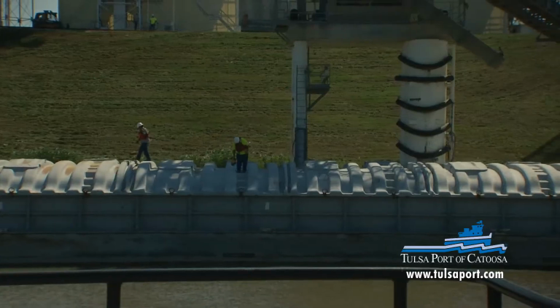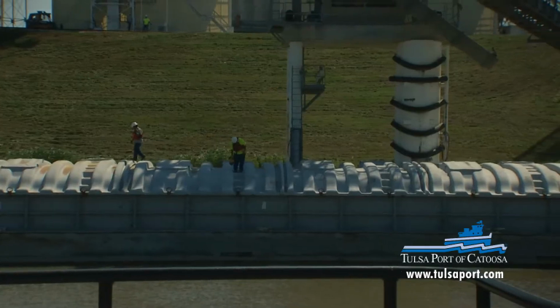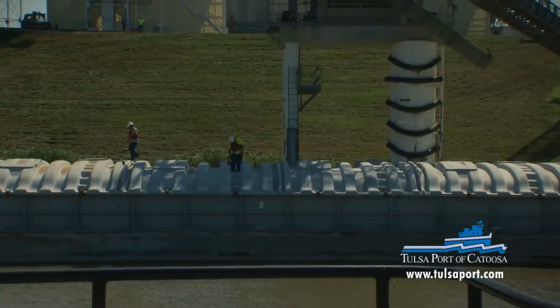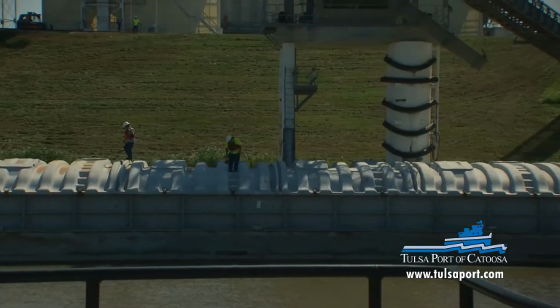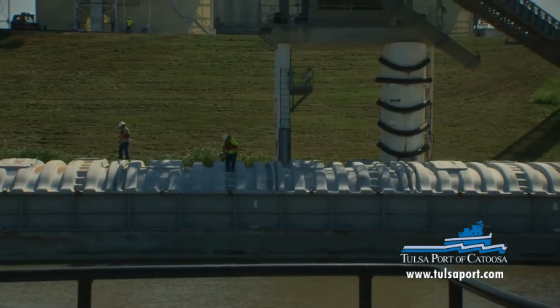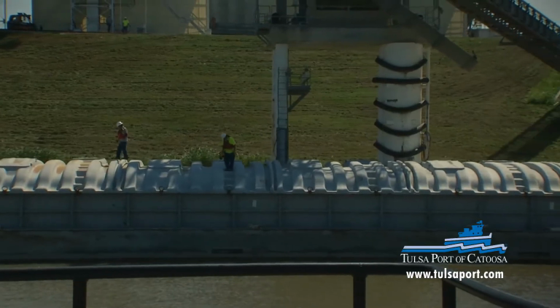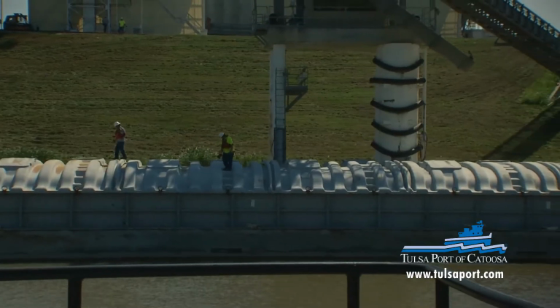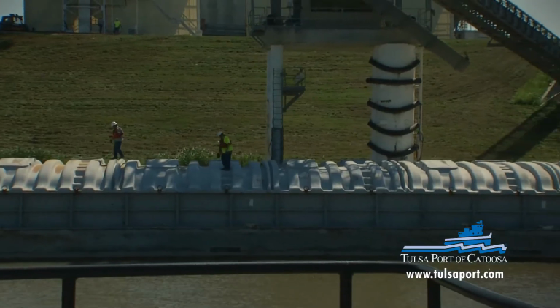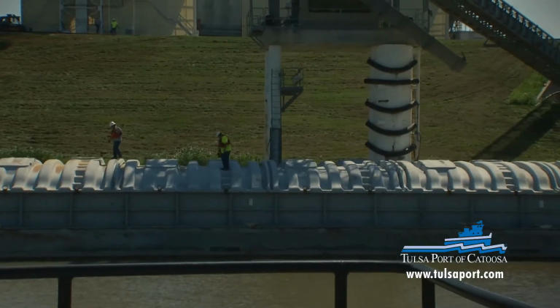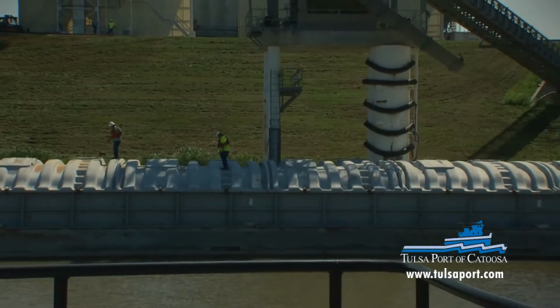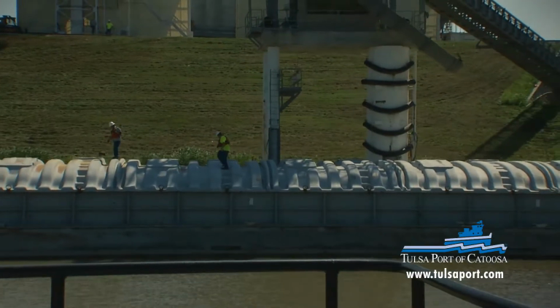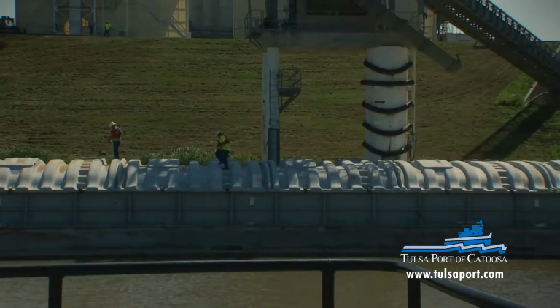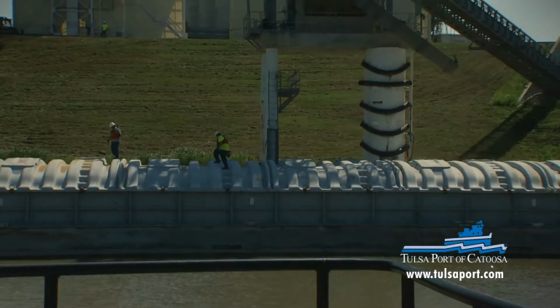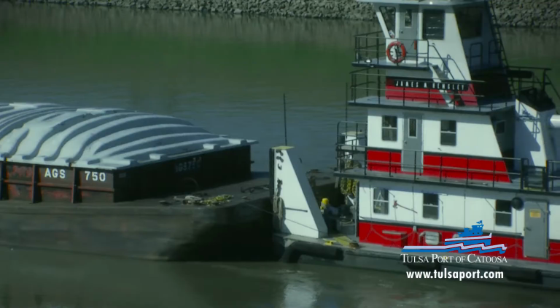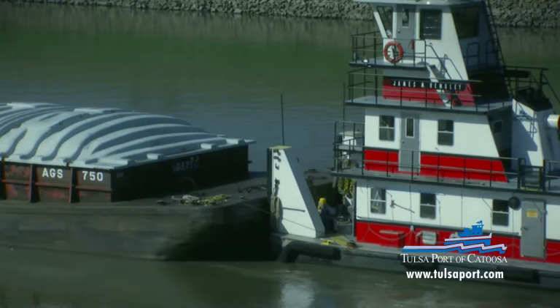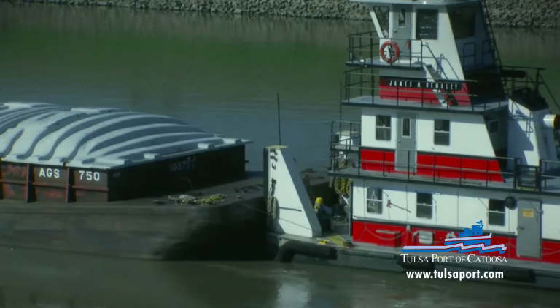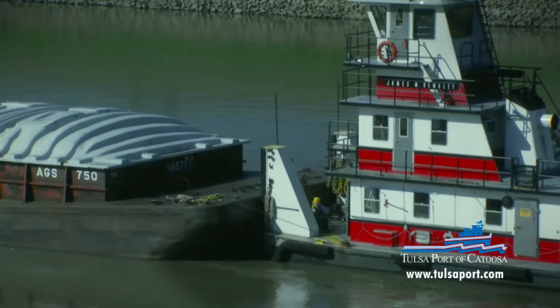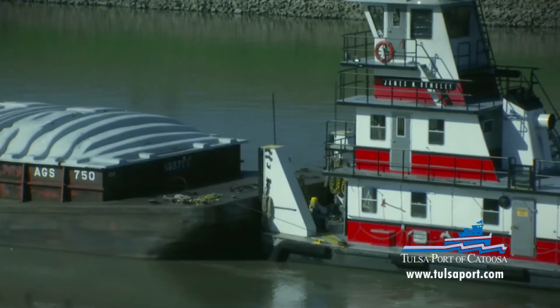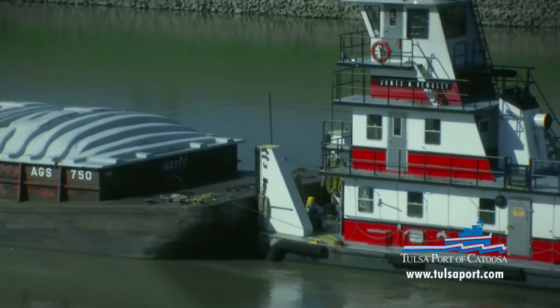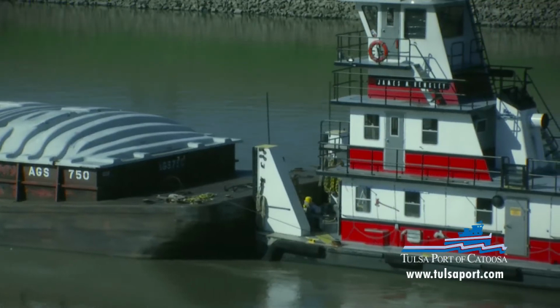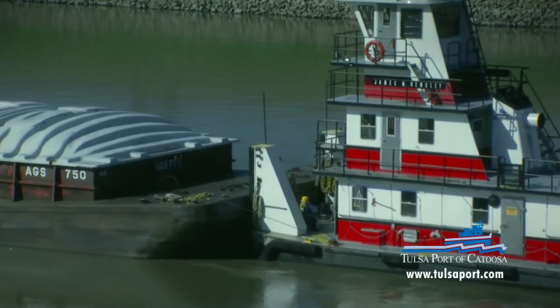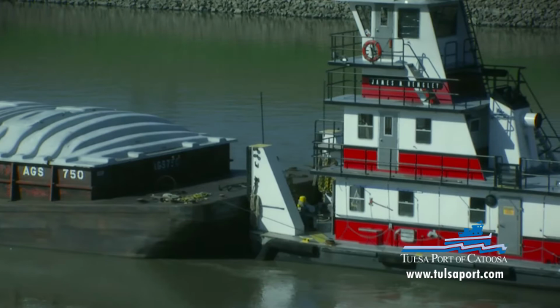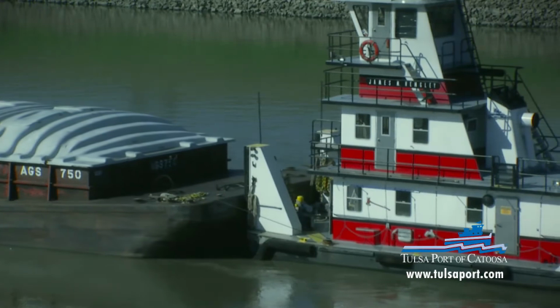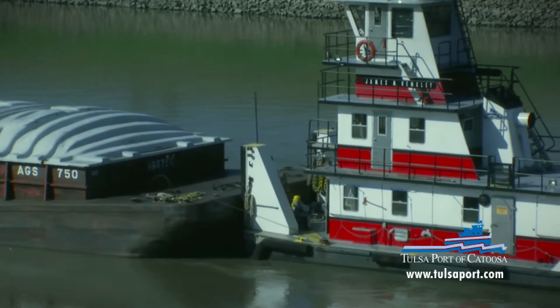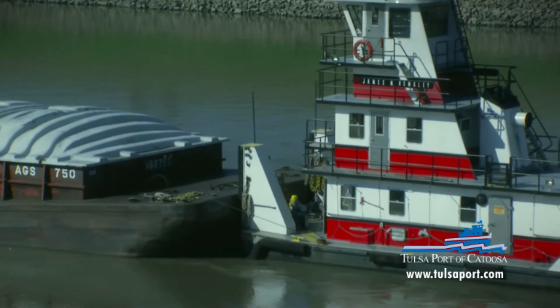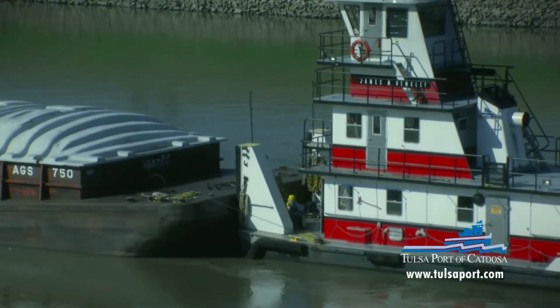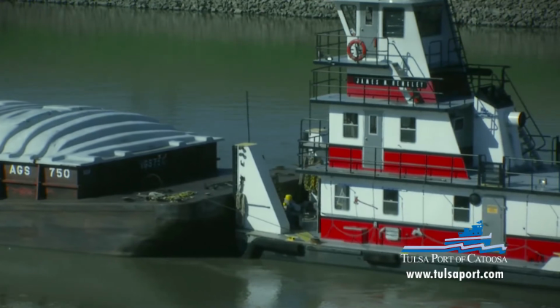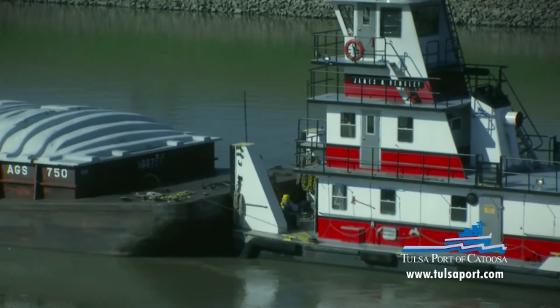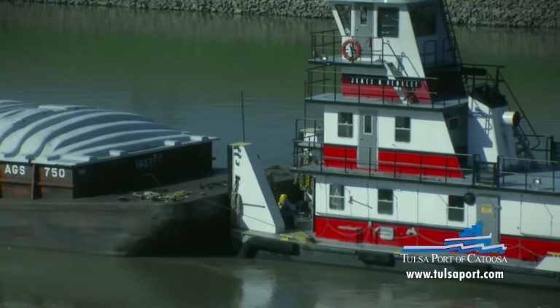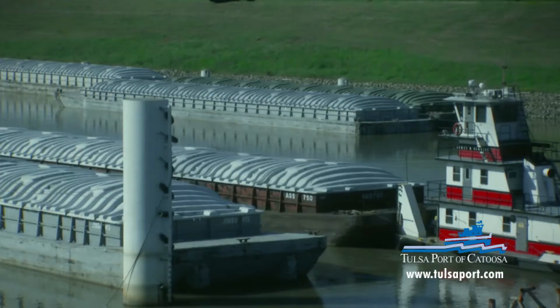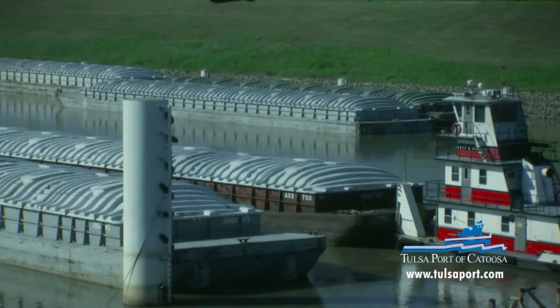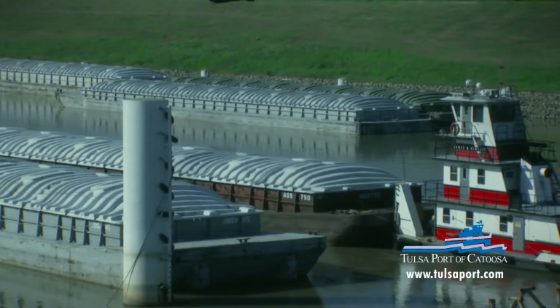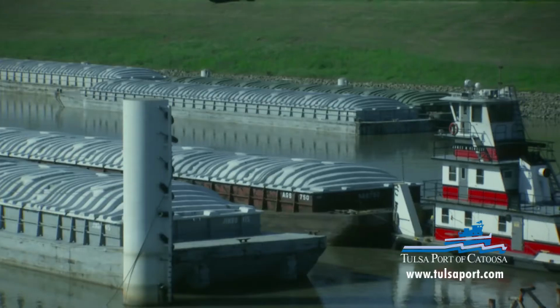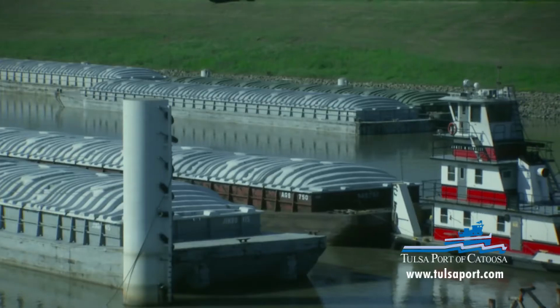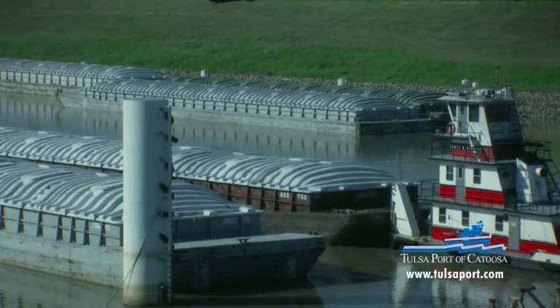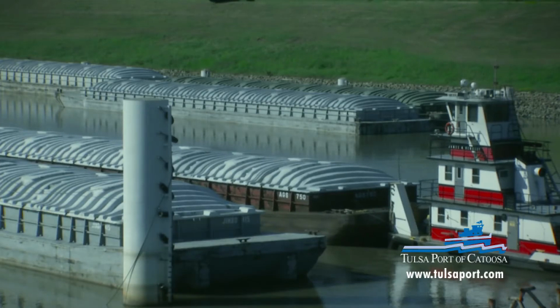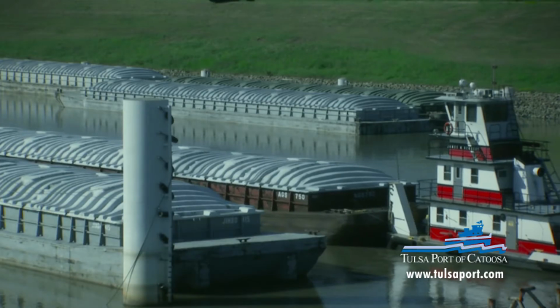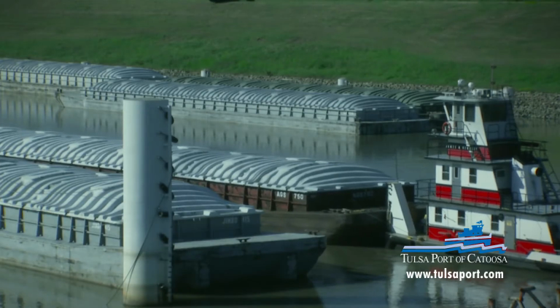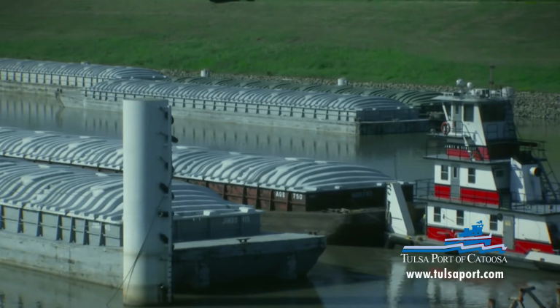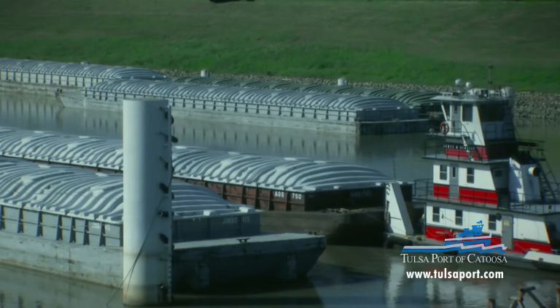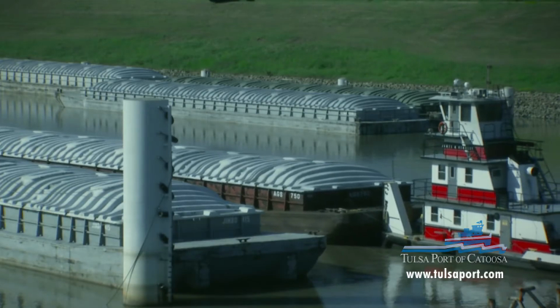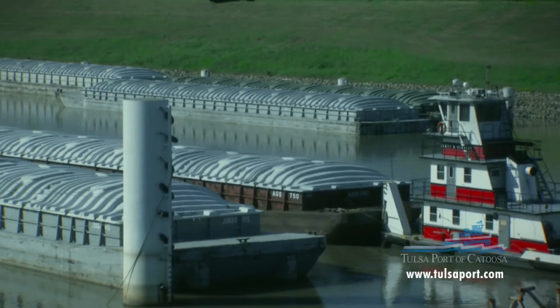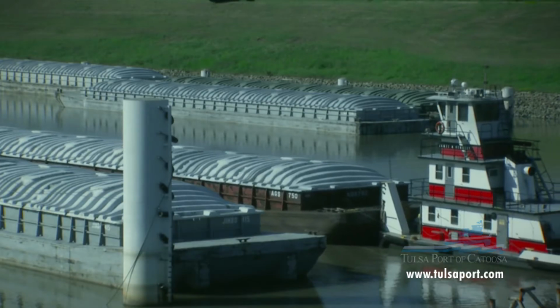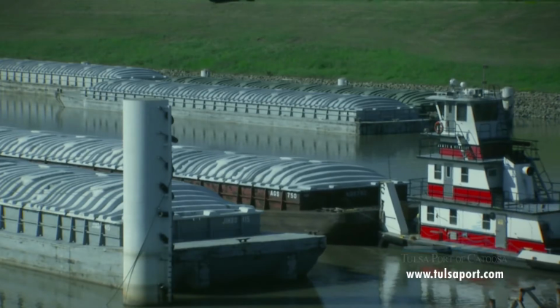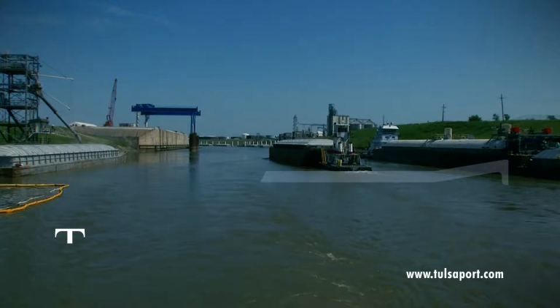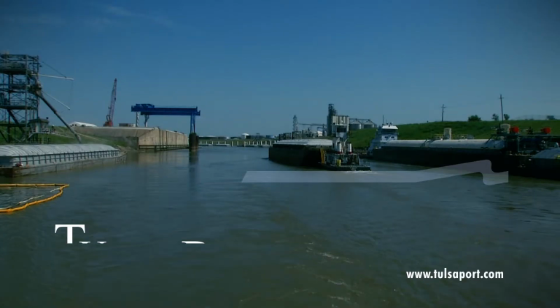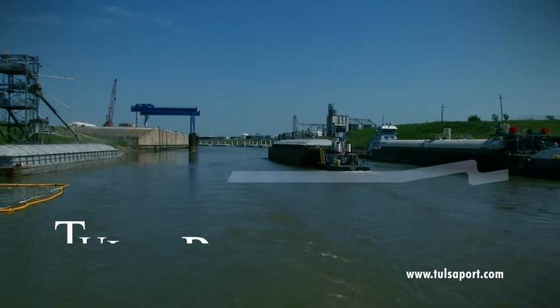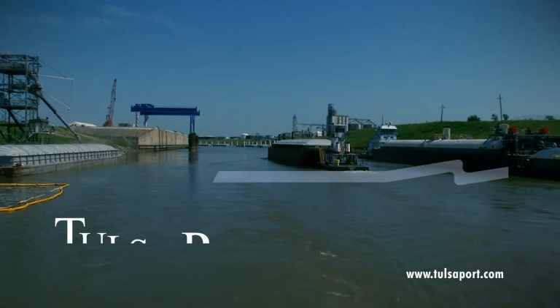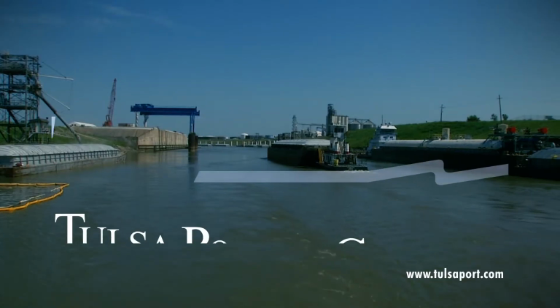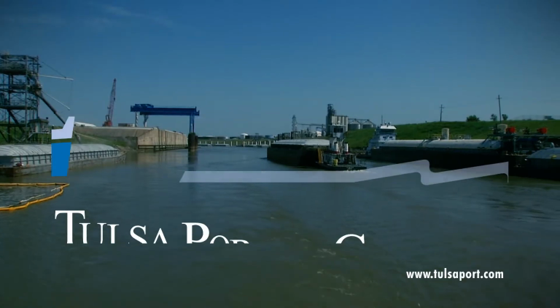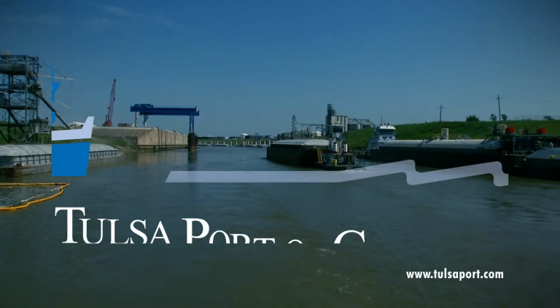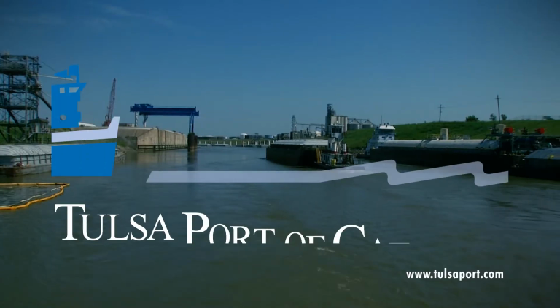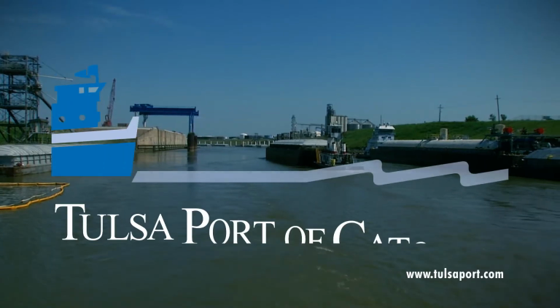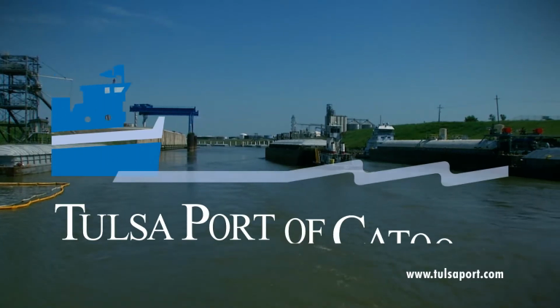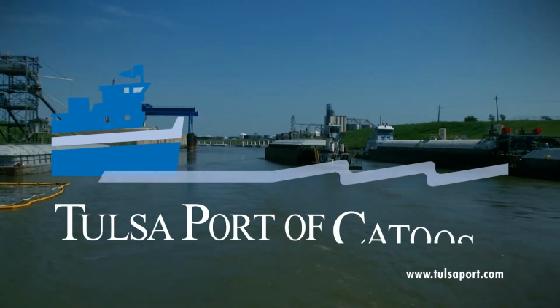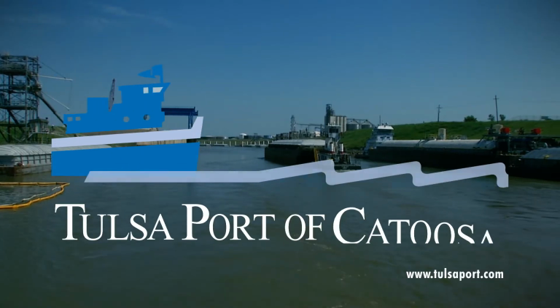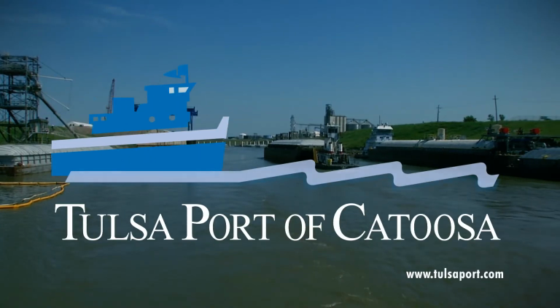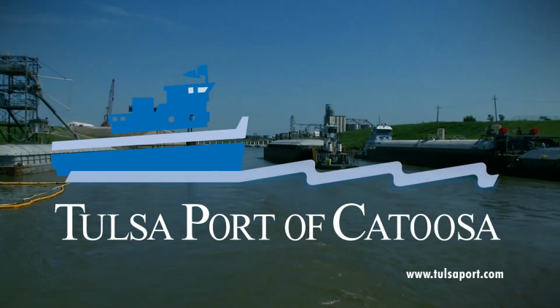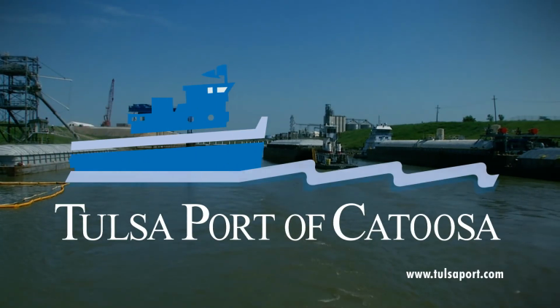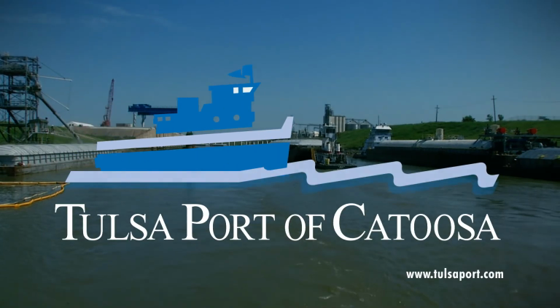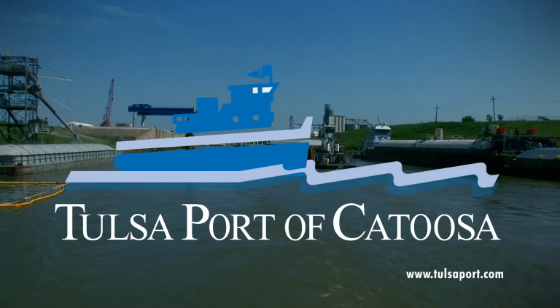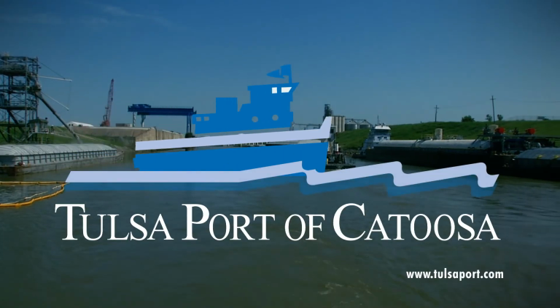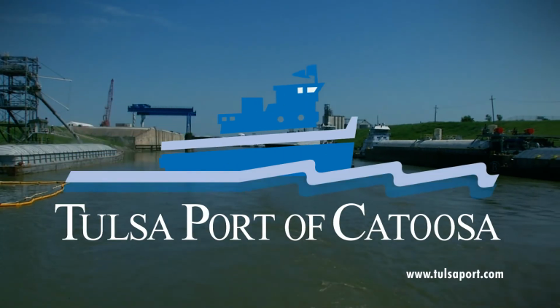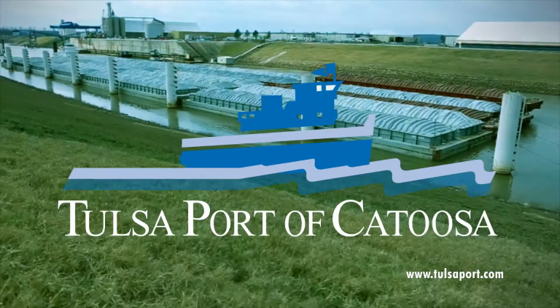Each year, over 600 million tons of commodities move by inland waterway through ports like Tulsa's Port of Catoosa.